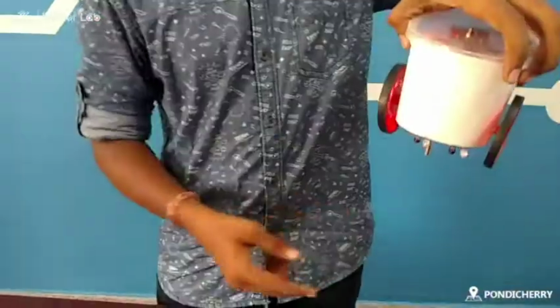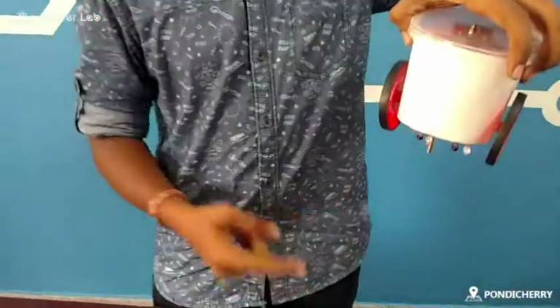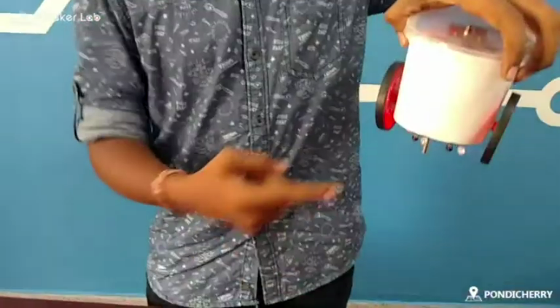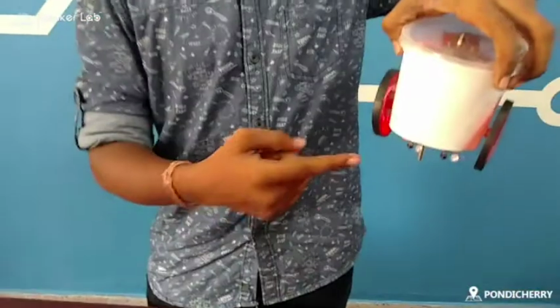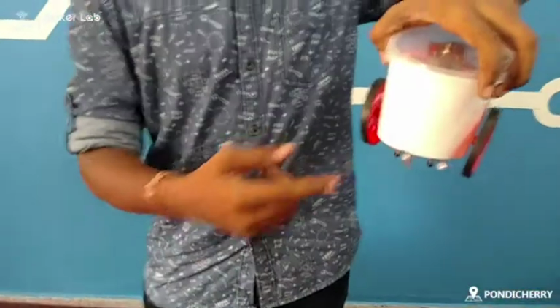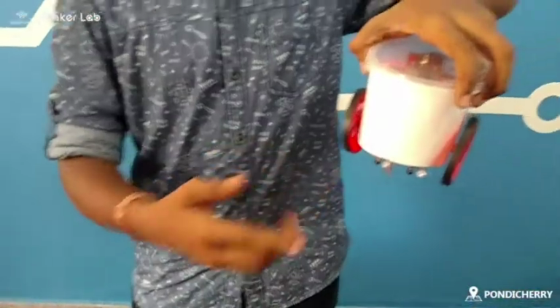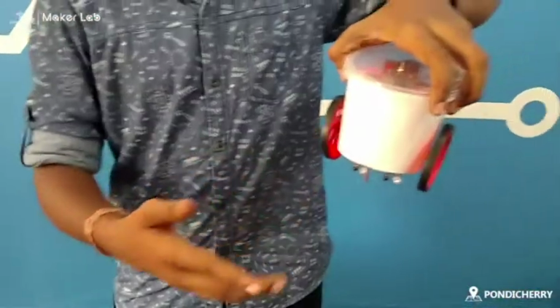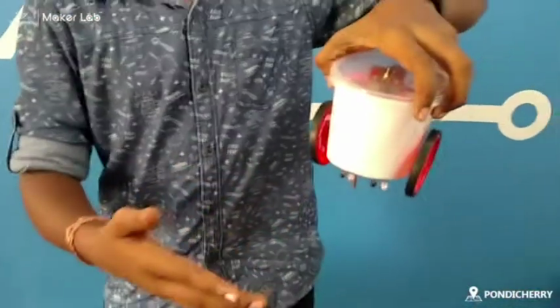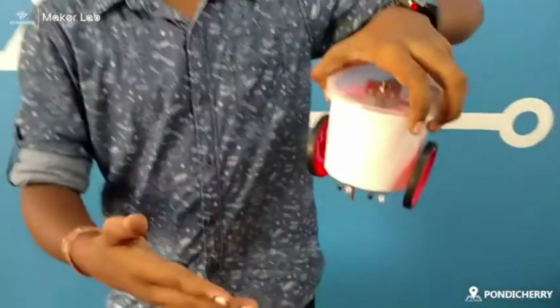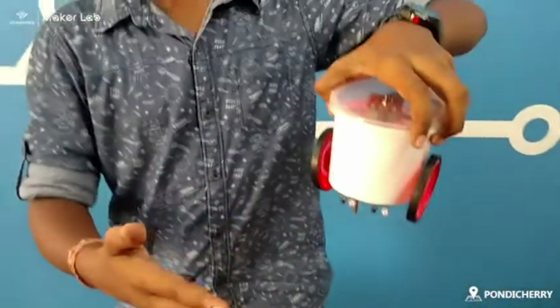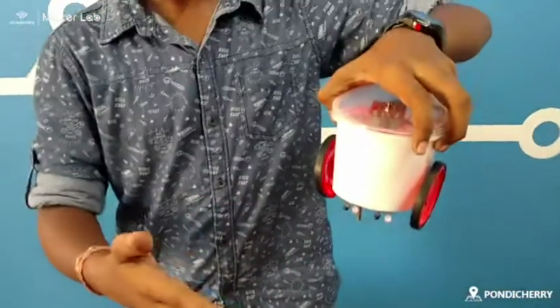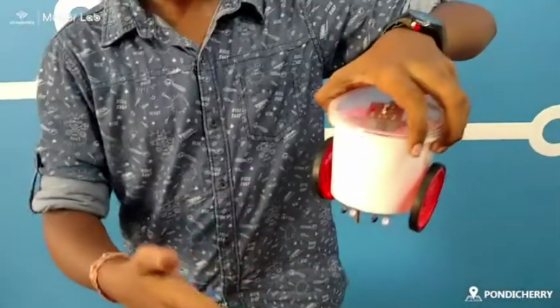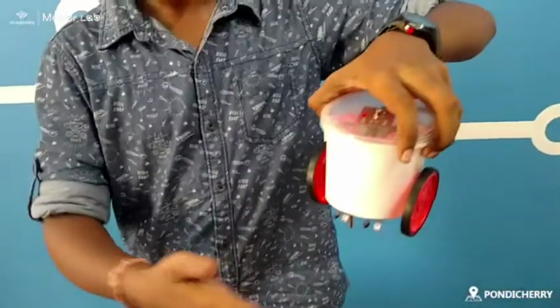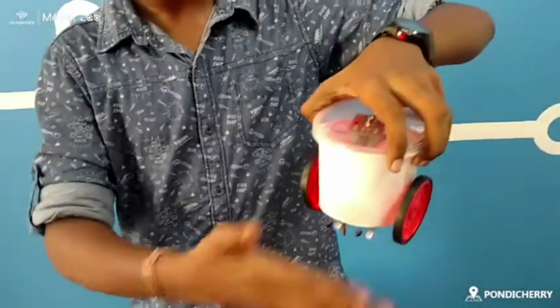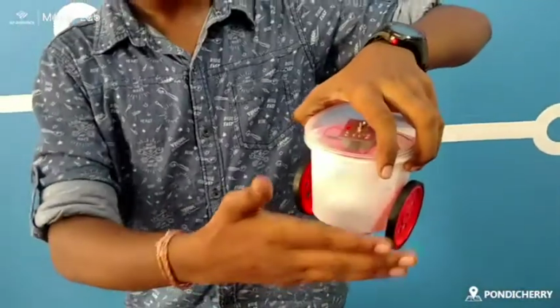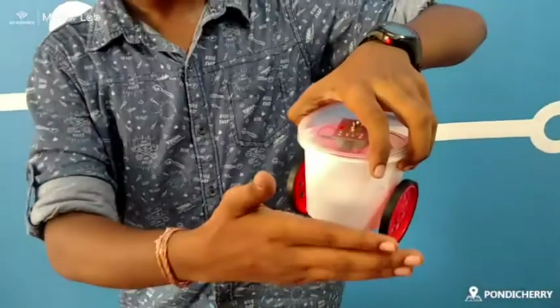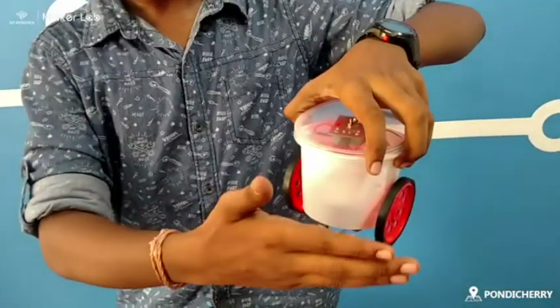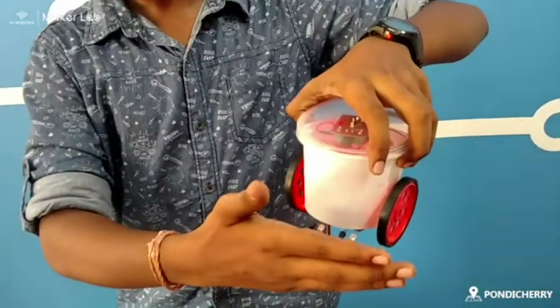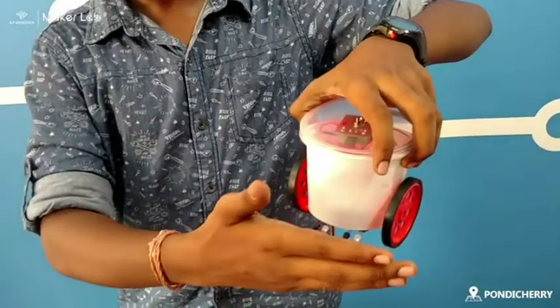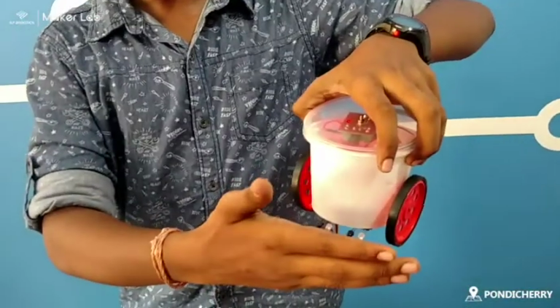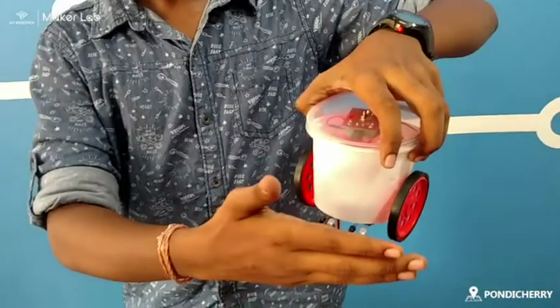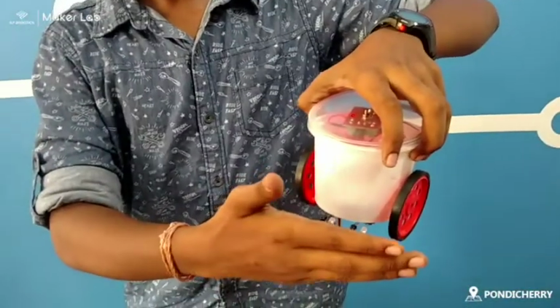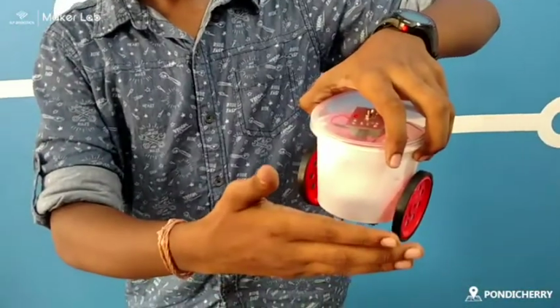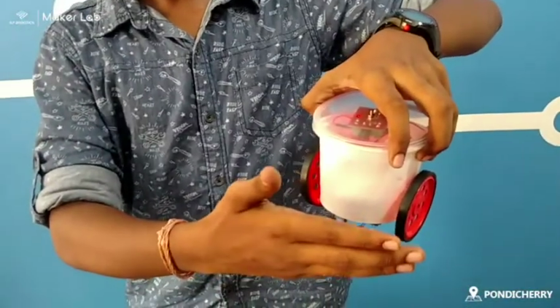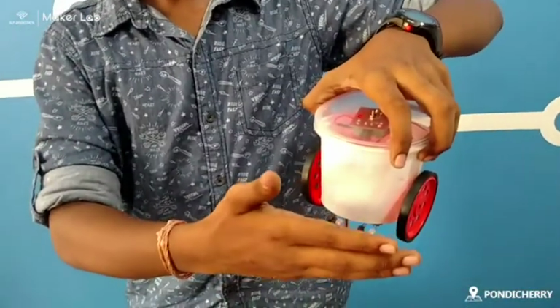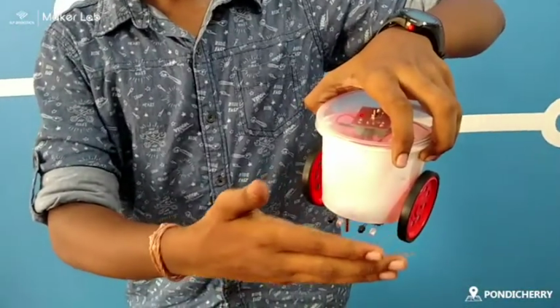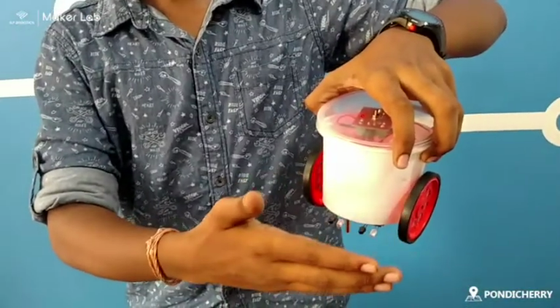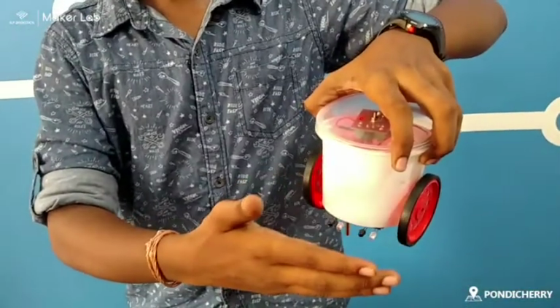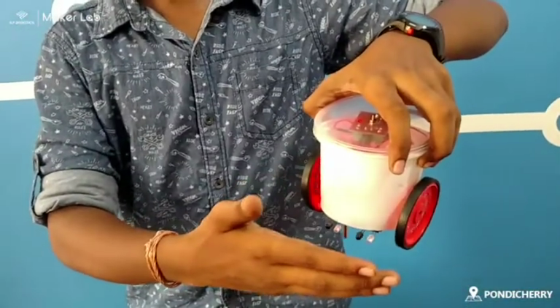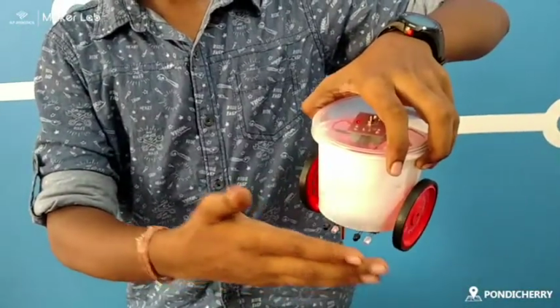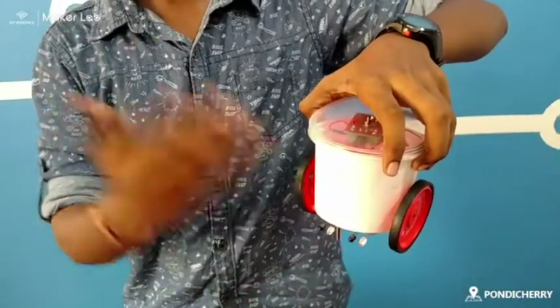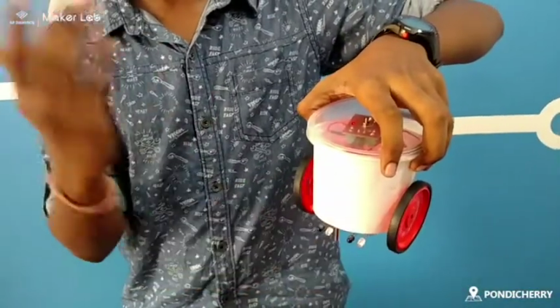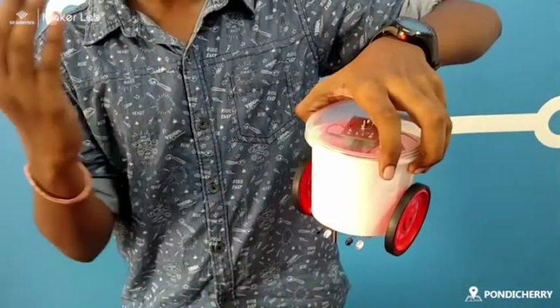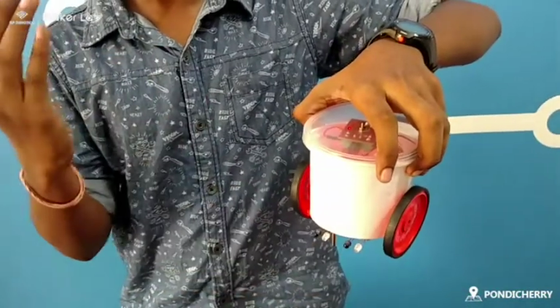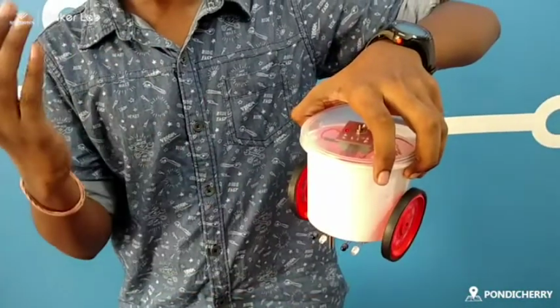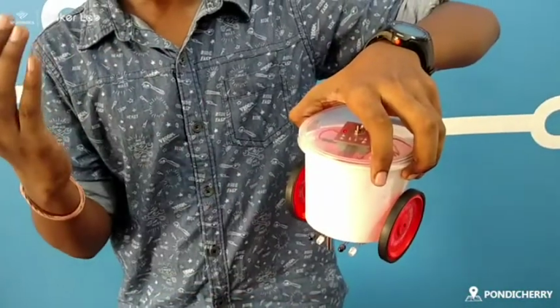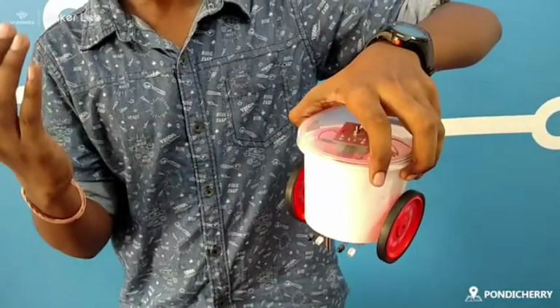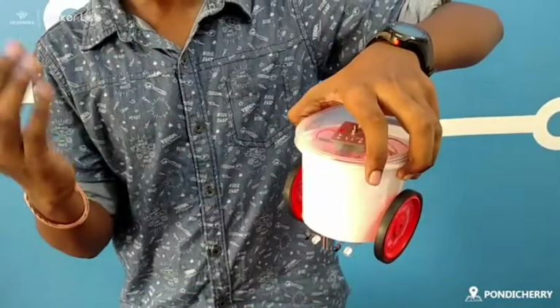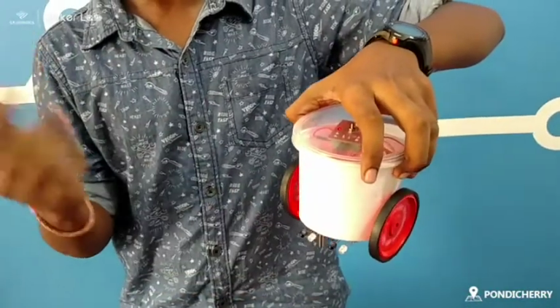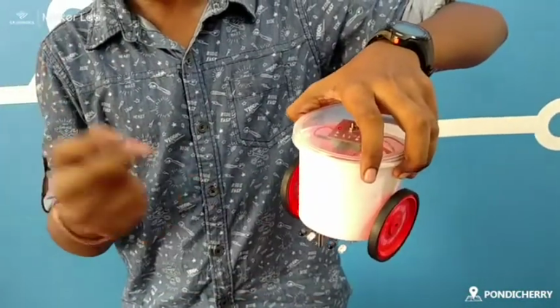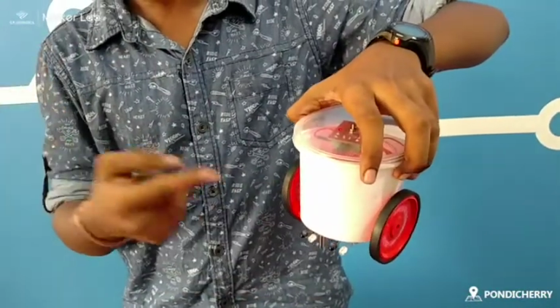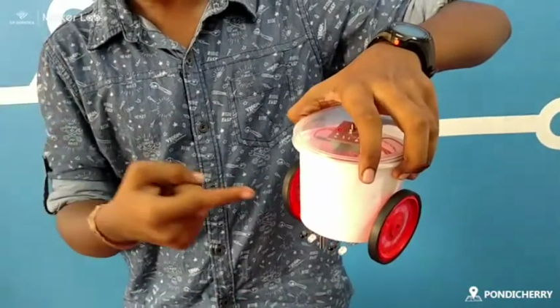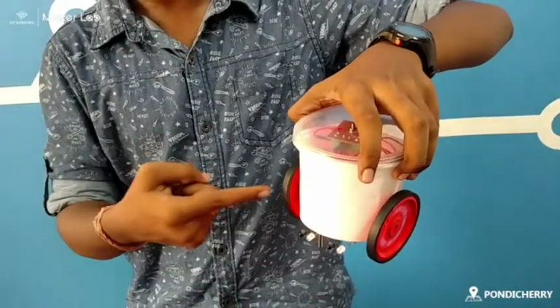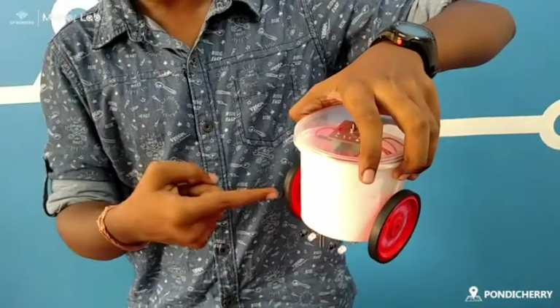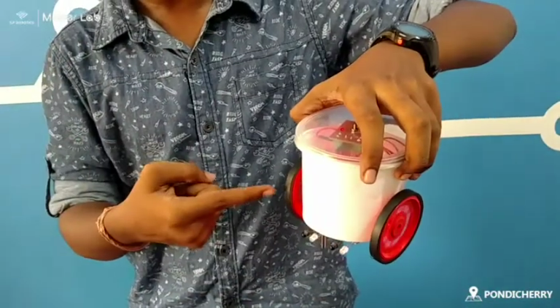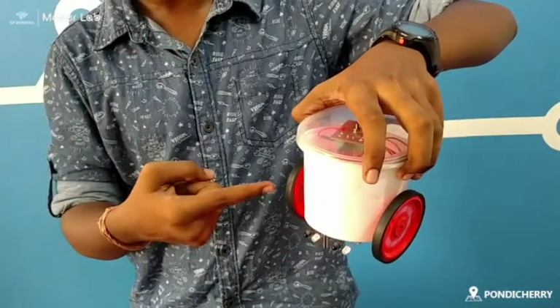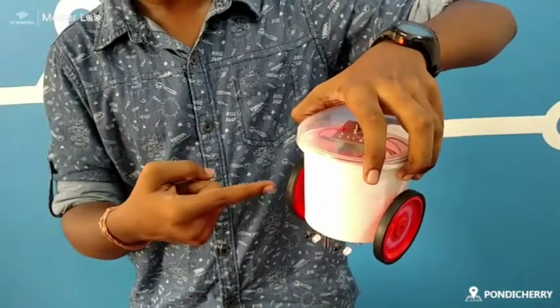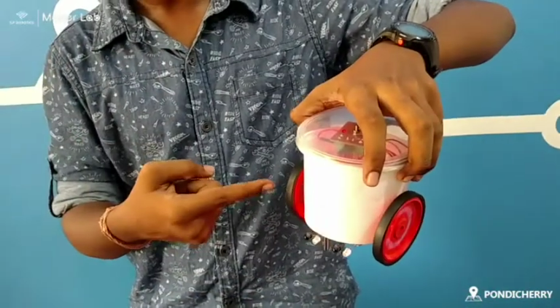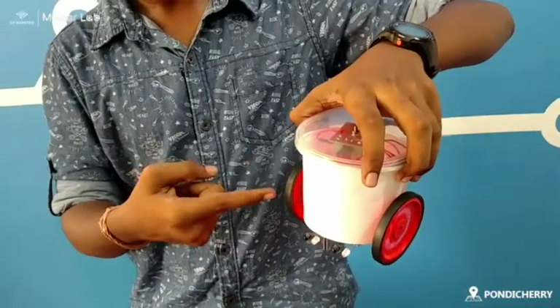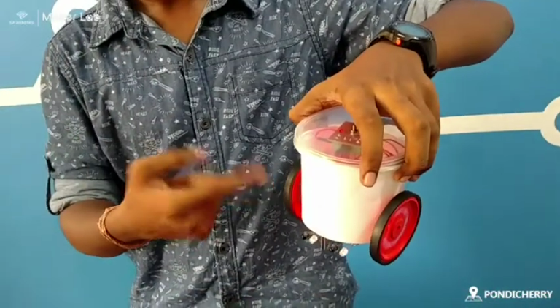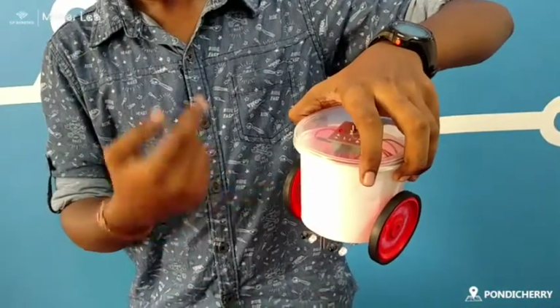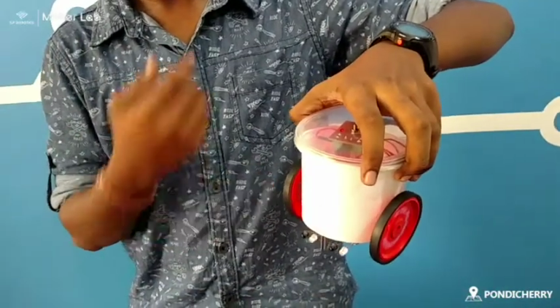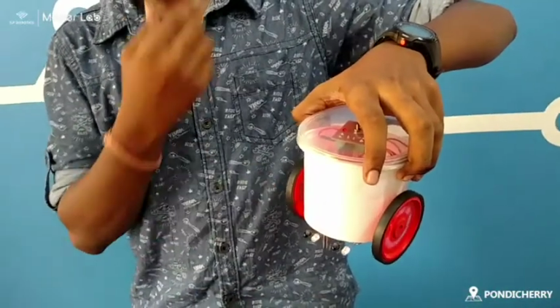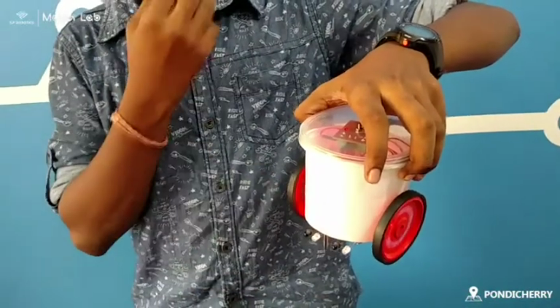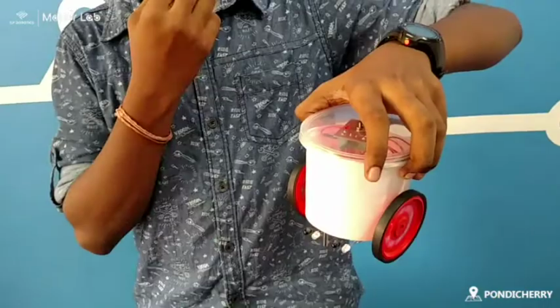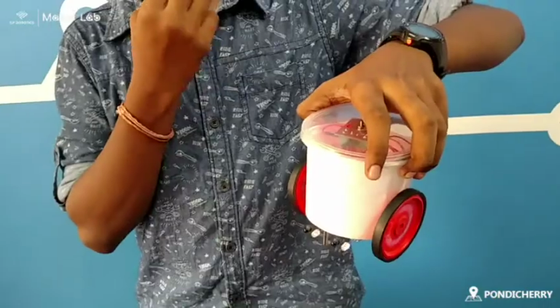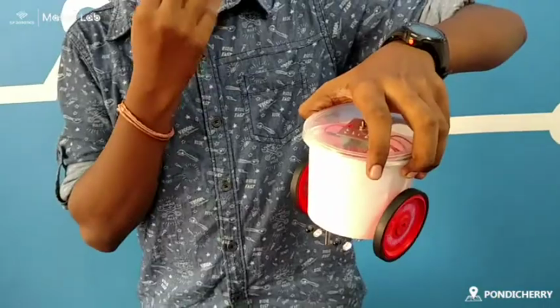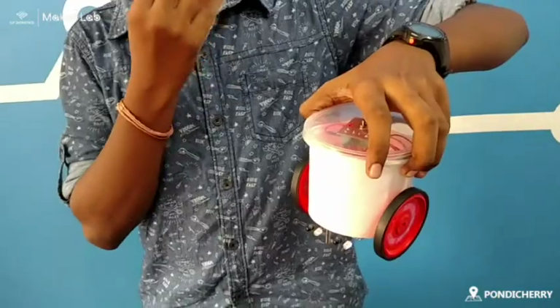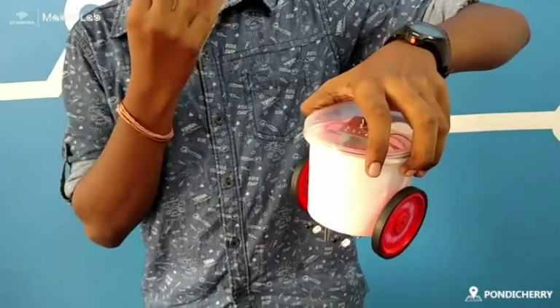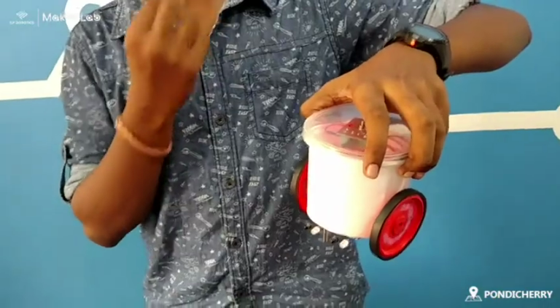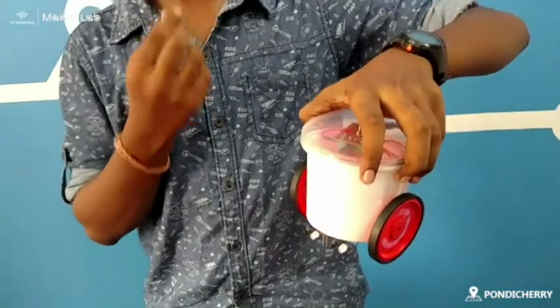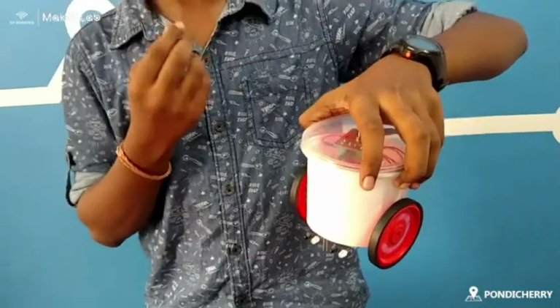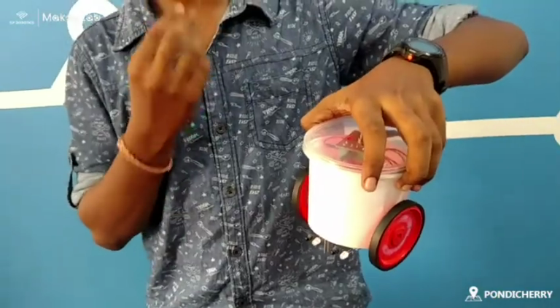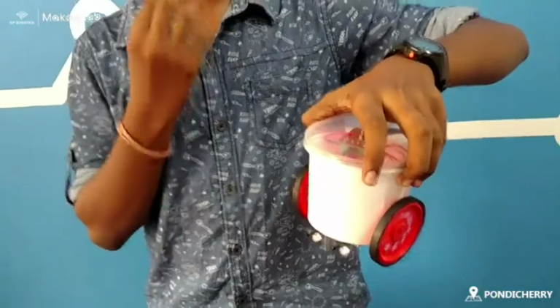This is the IR sensor. When I keep my hand, it stops. When I take the hand away, the wheel continues to go on.